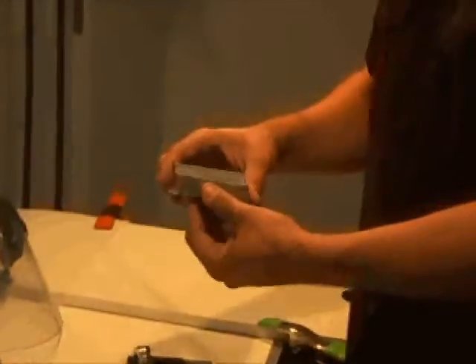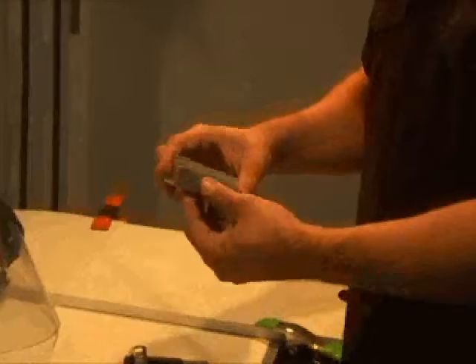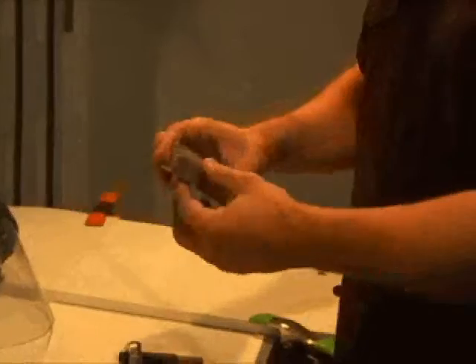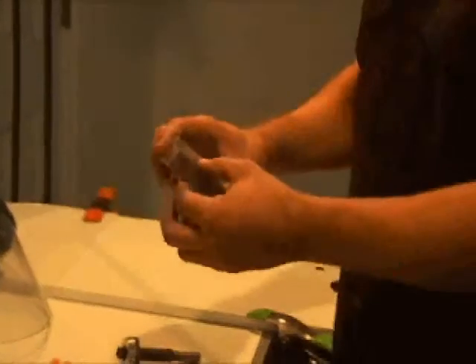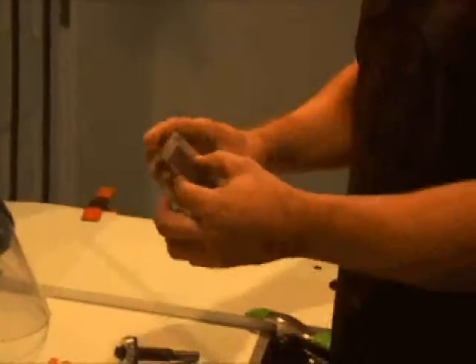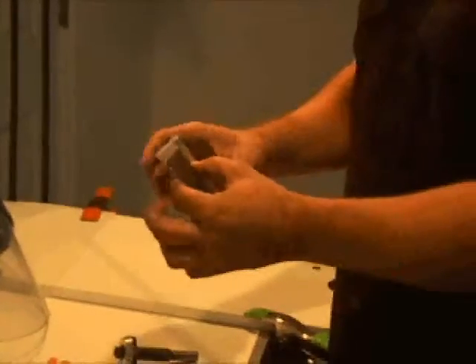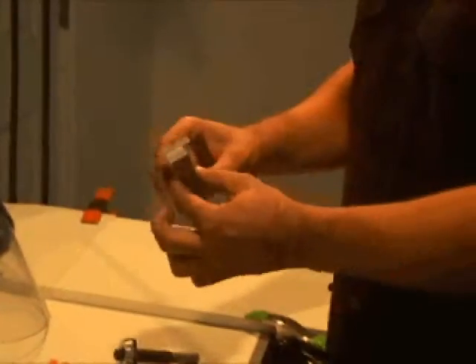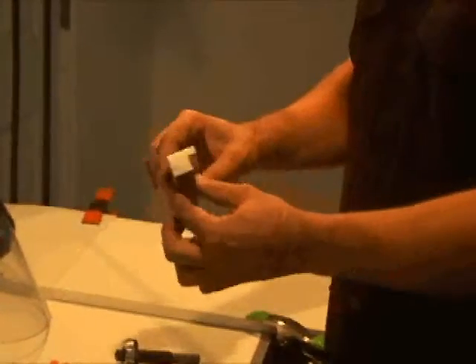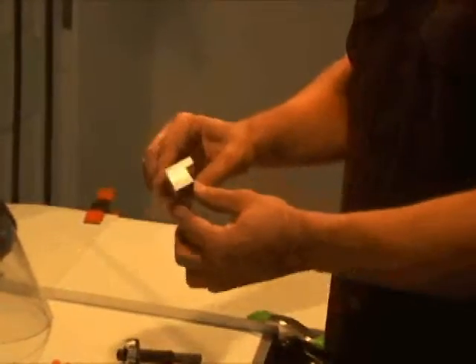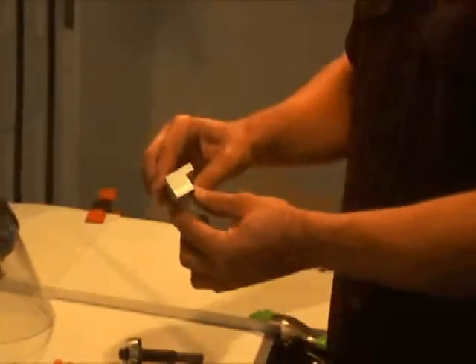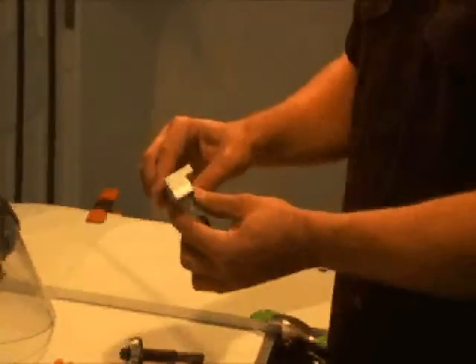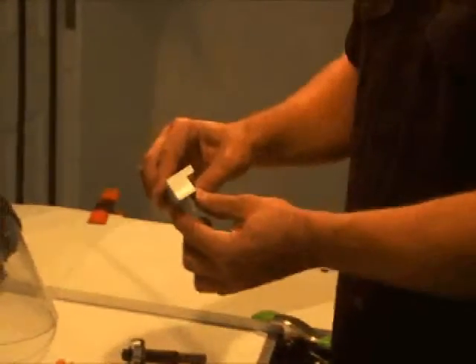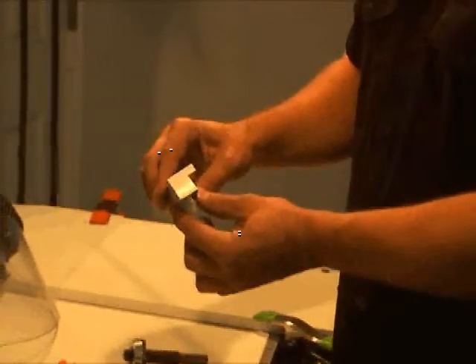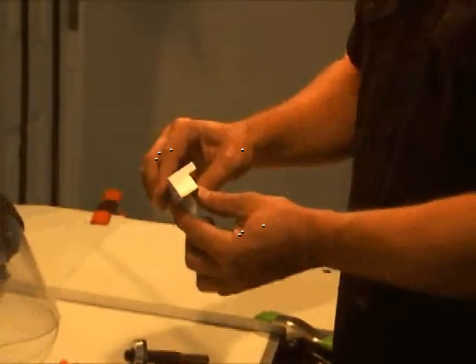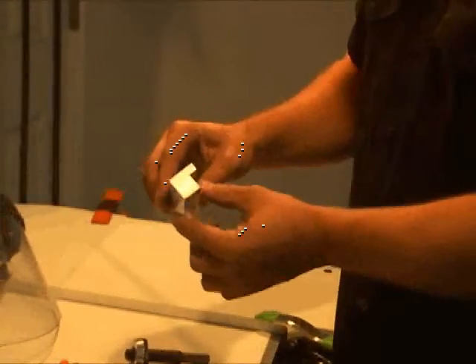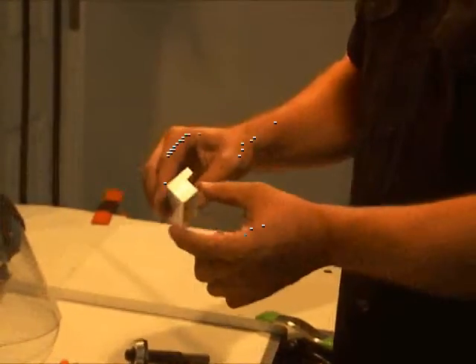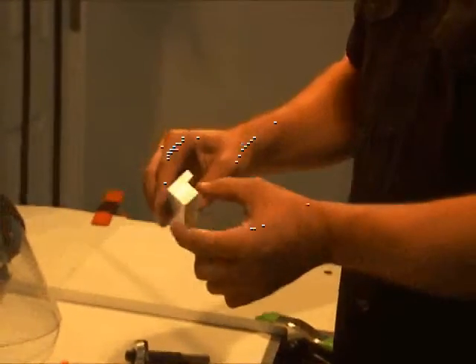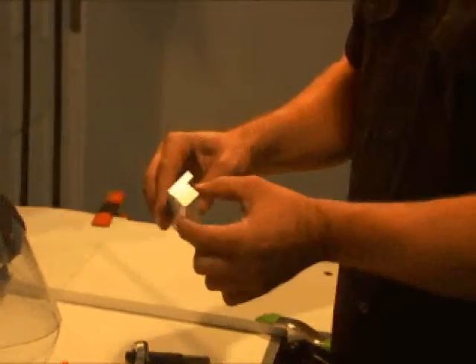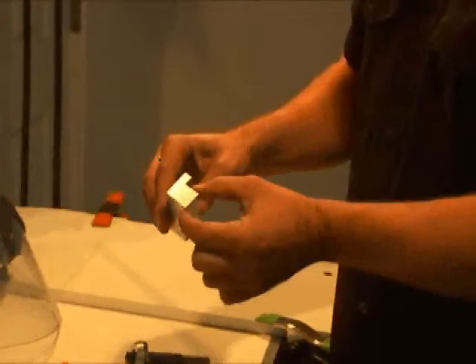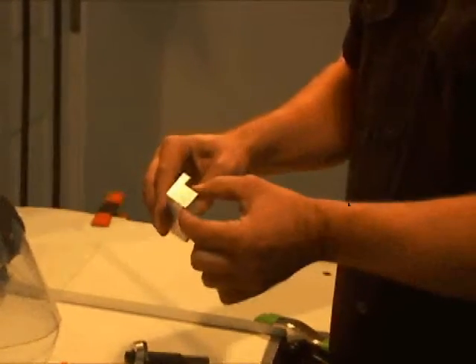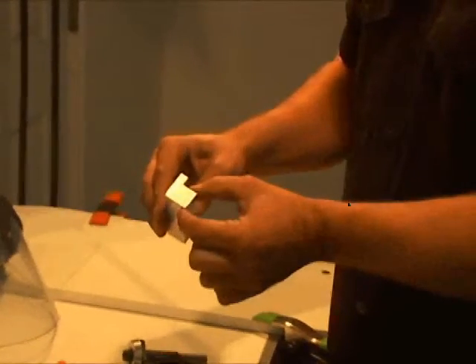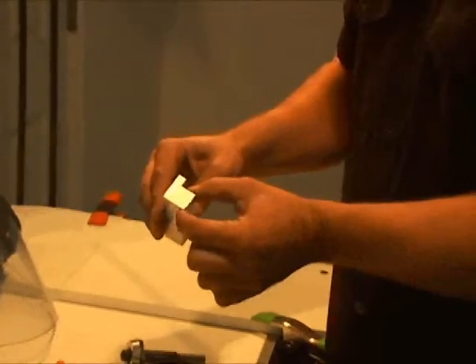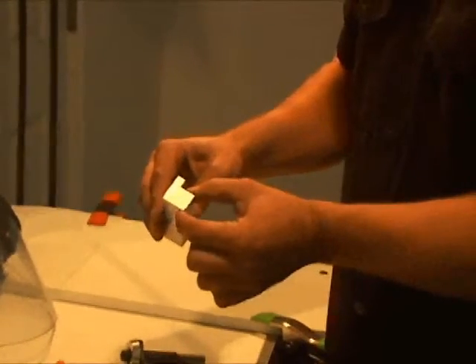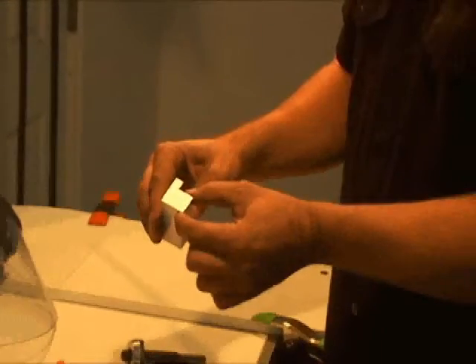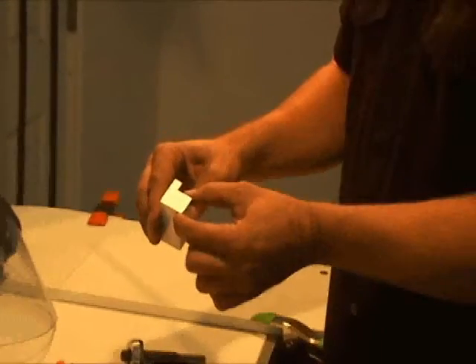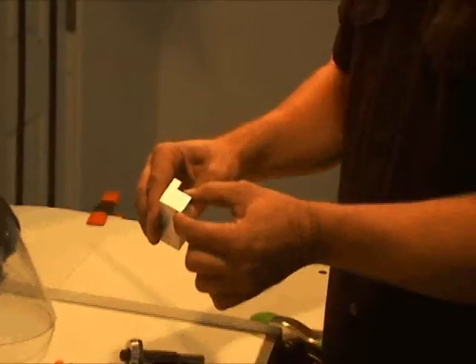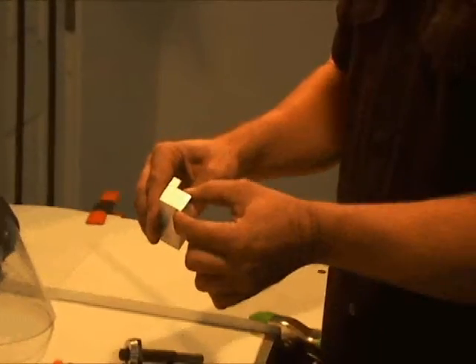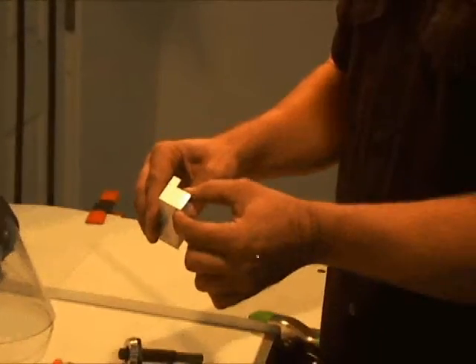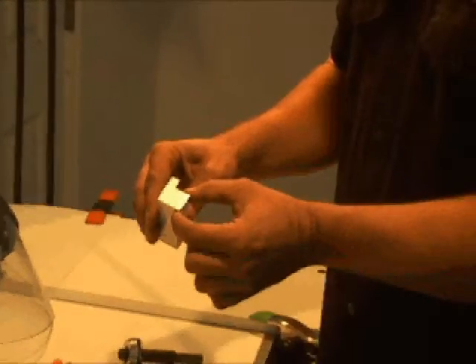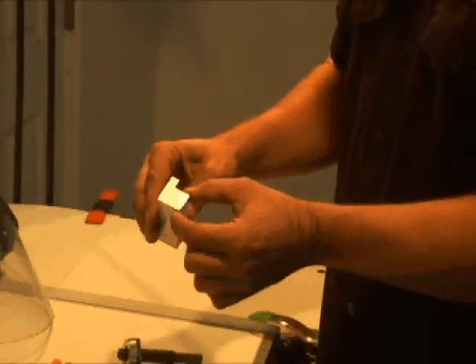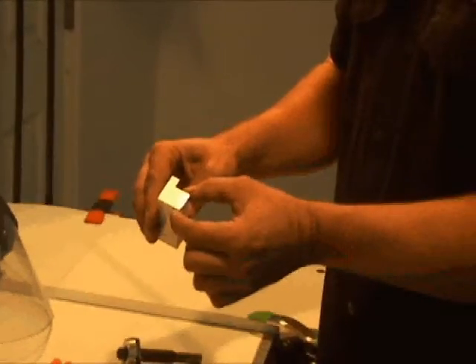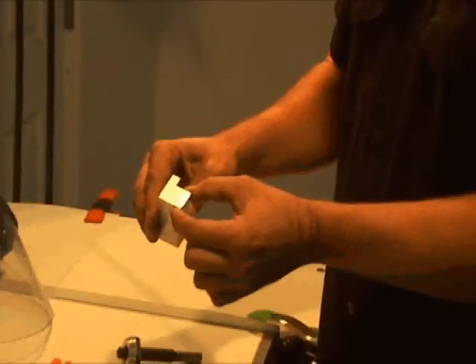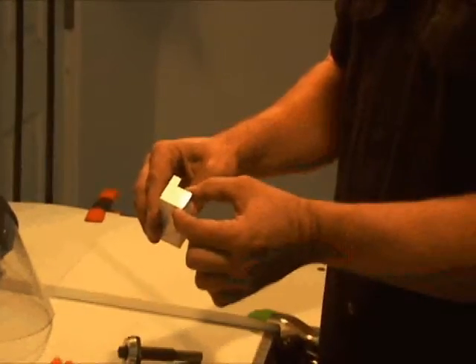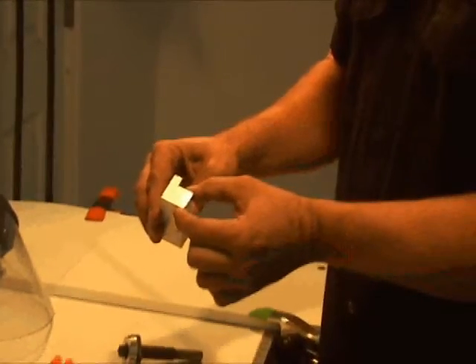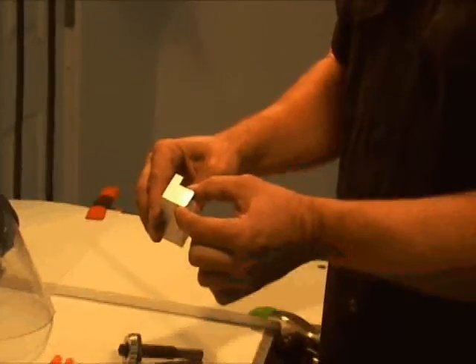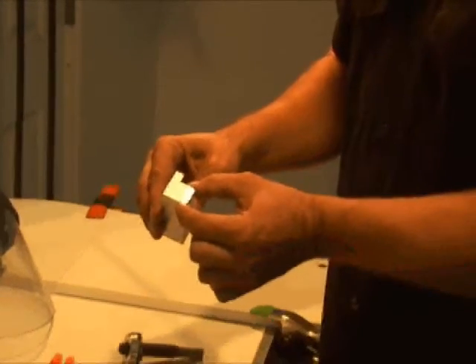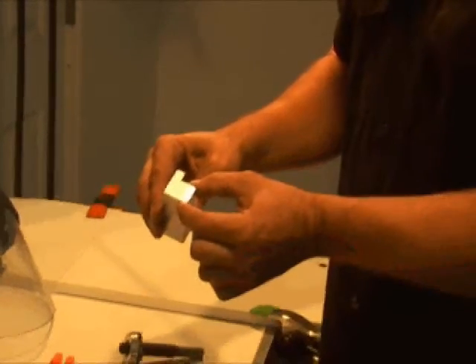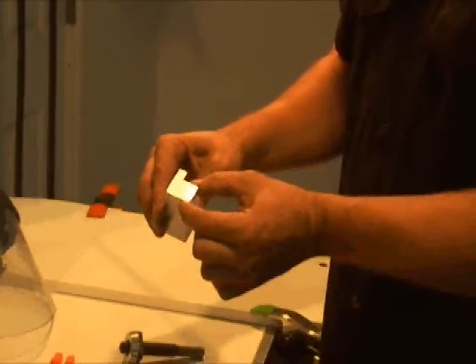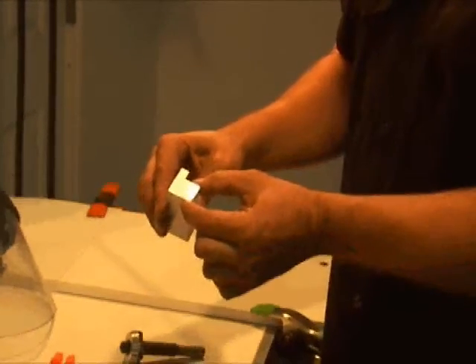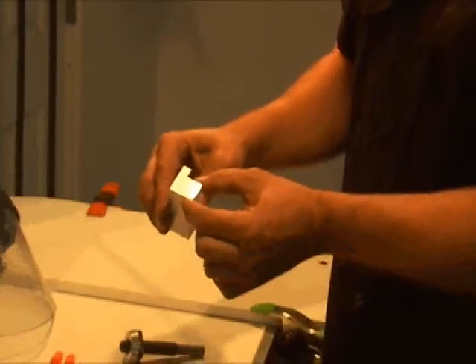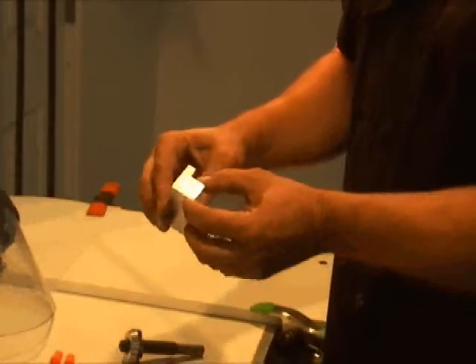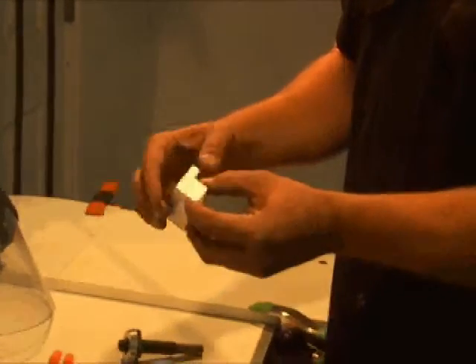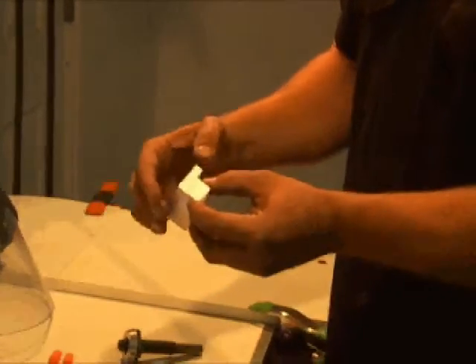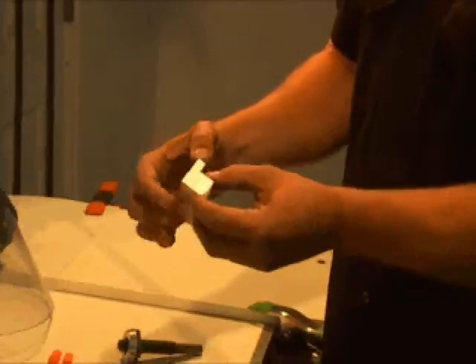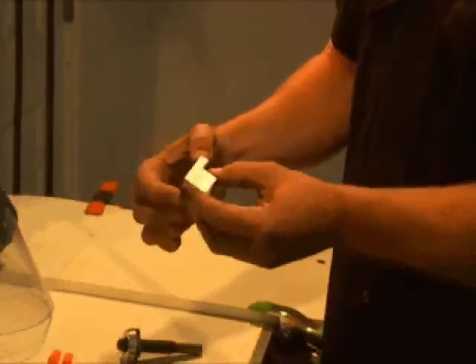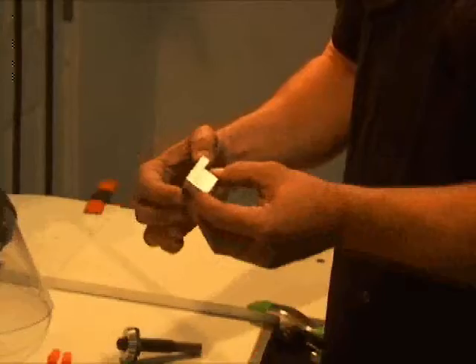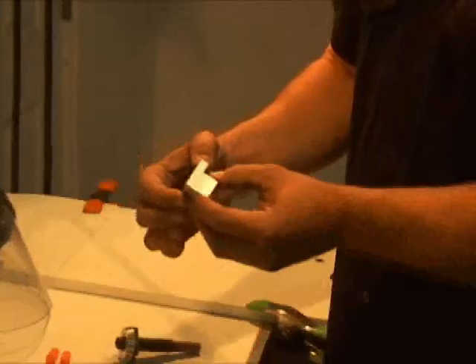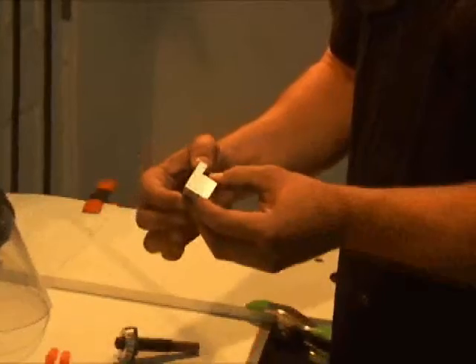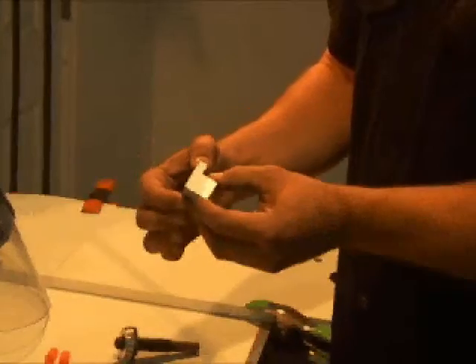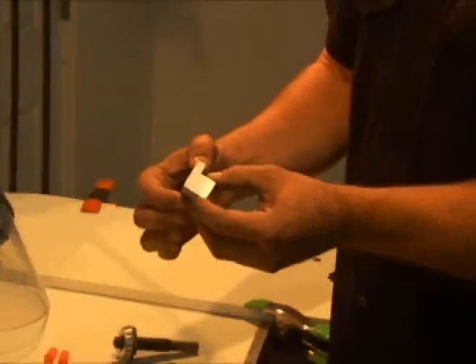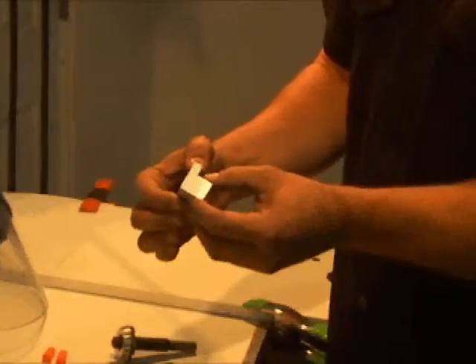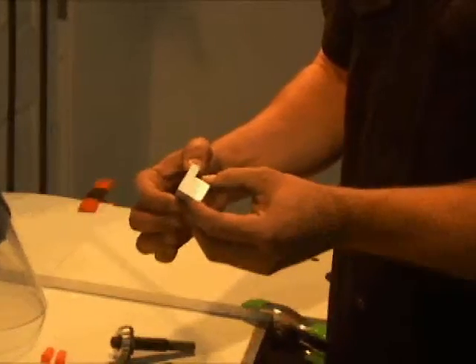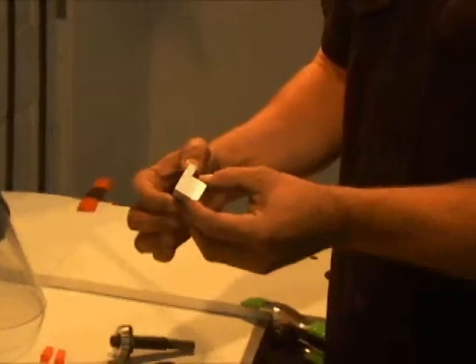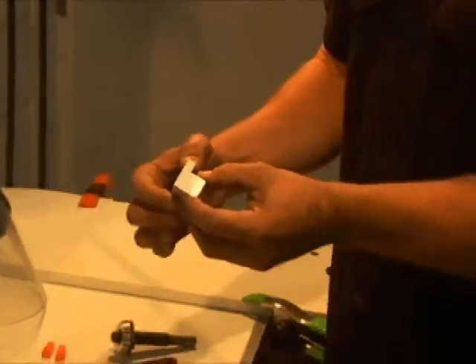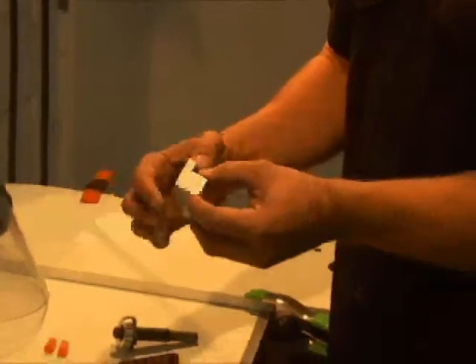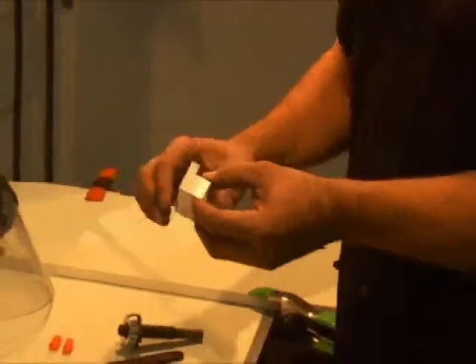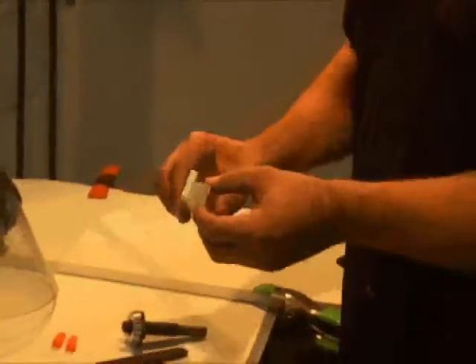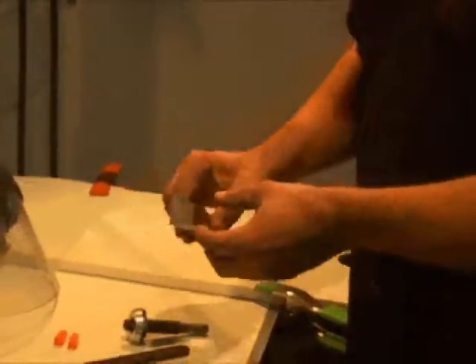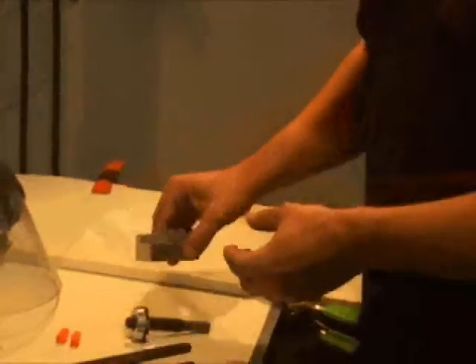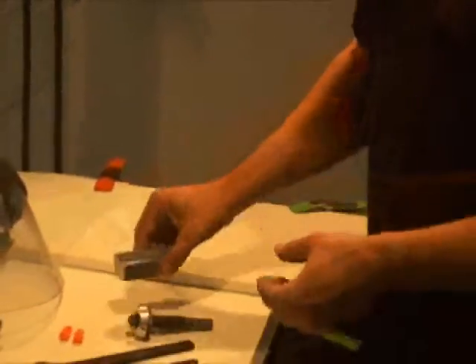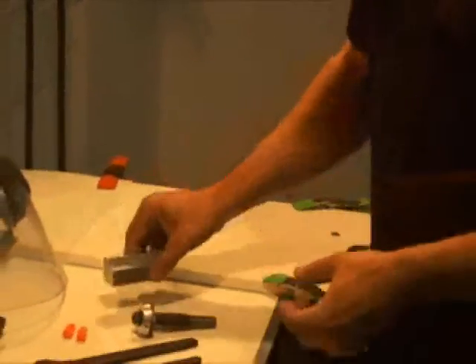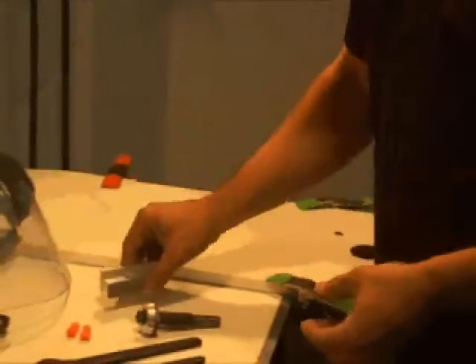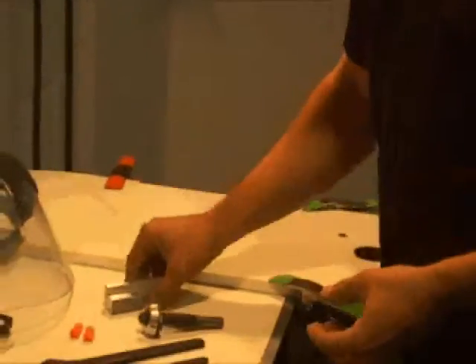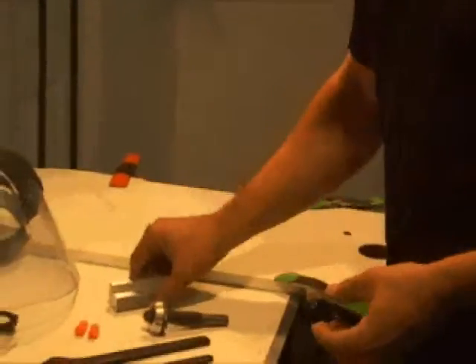It's also handy to have a DIN block, which will get you to the ISO standard for the toe height of 20mm and the heel height of 30mm.